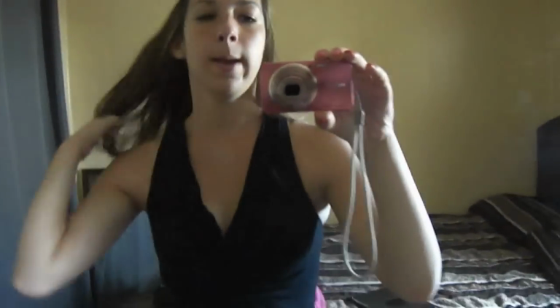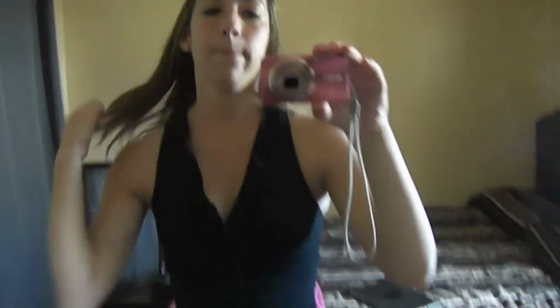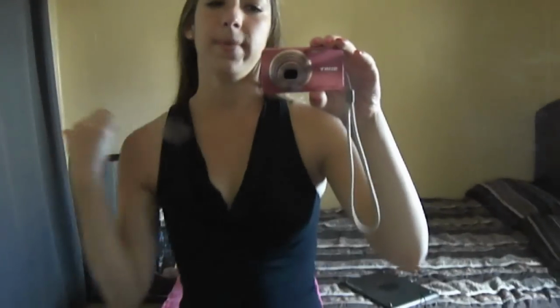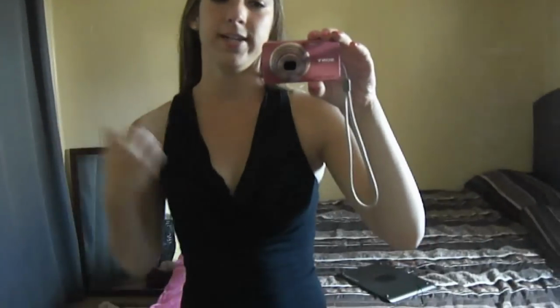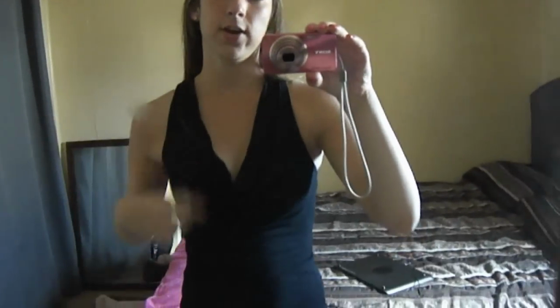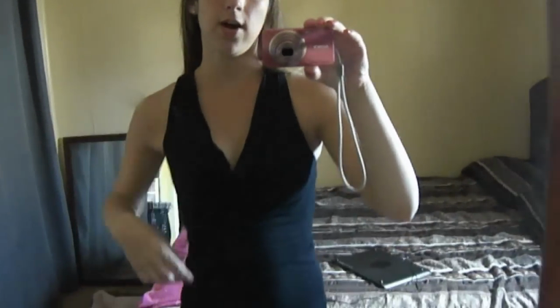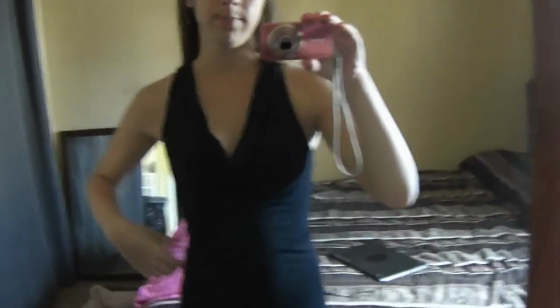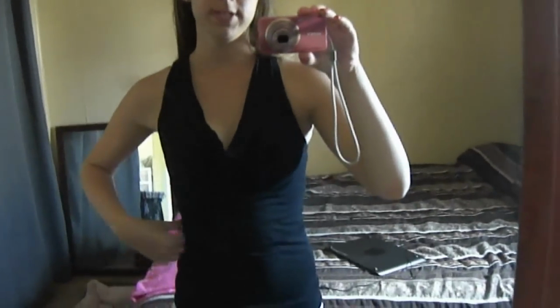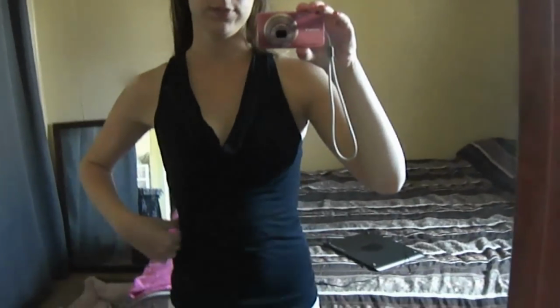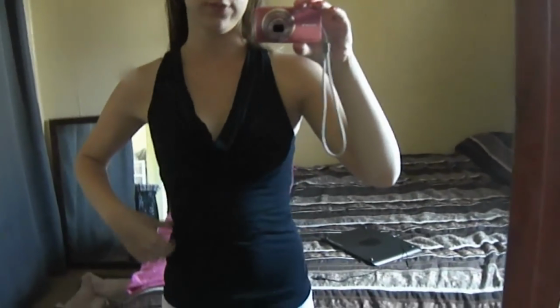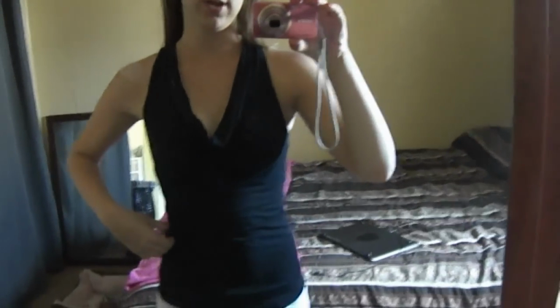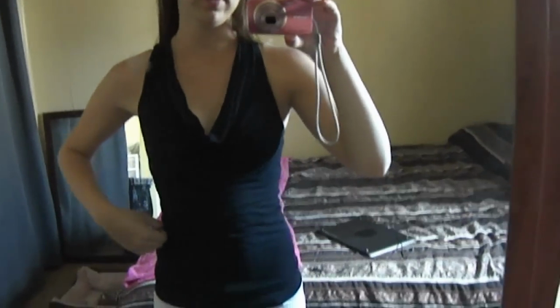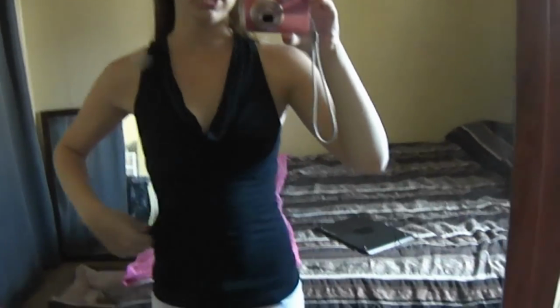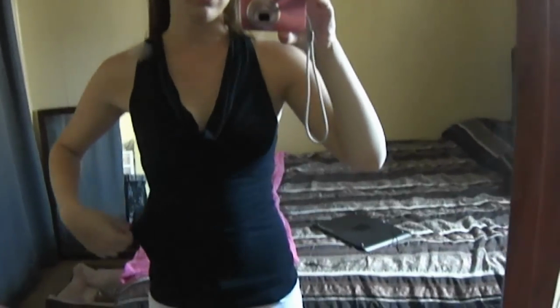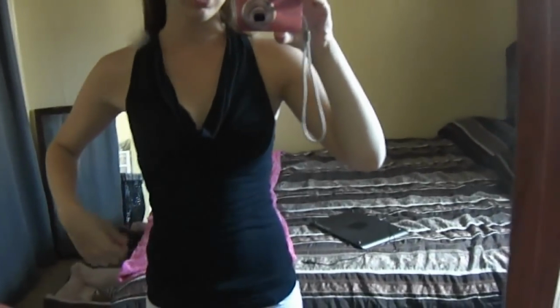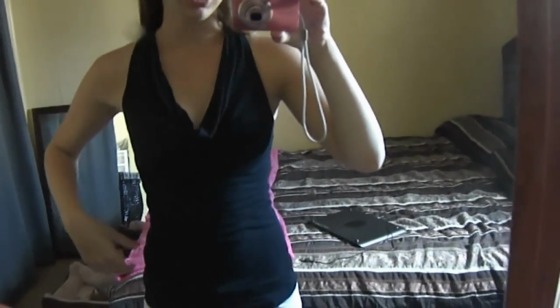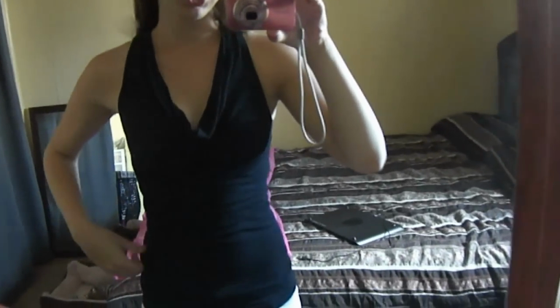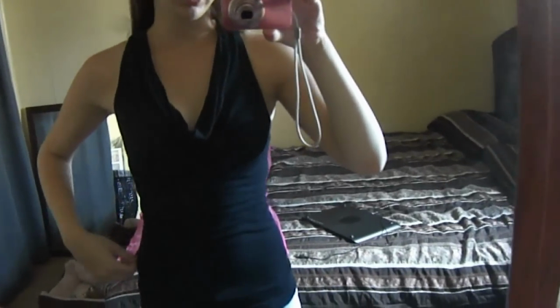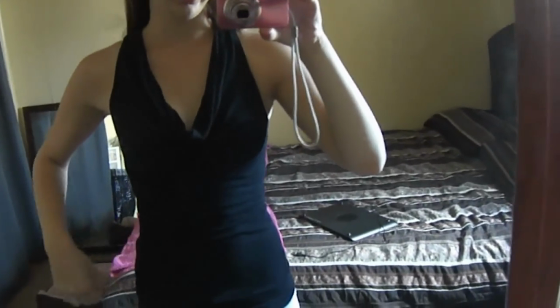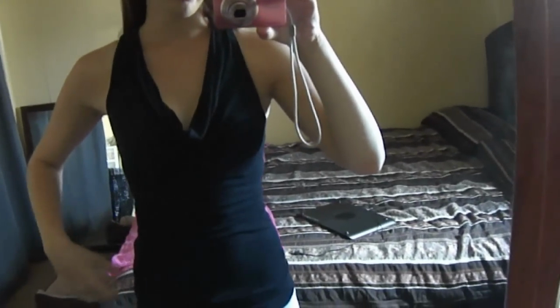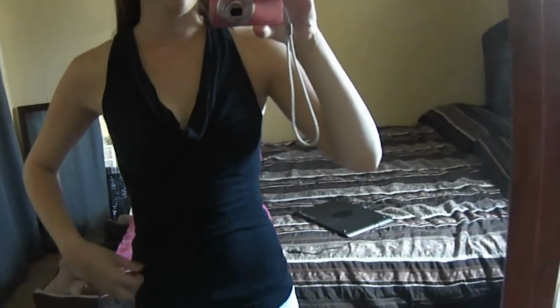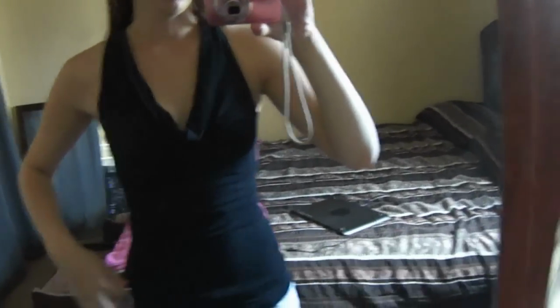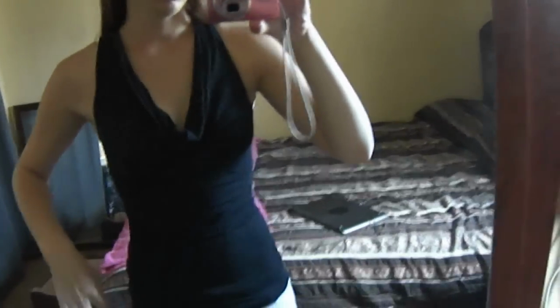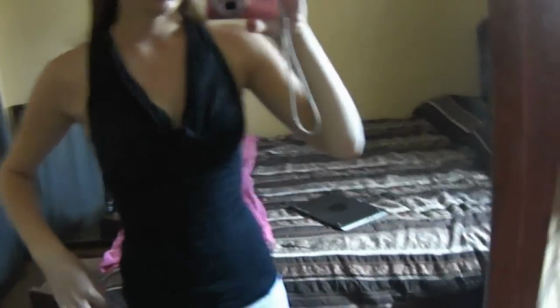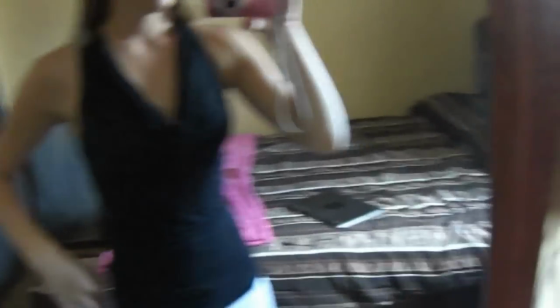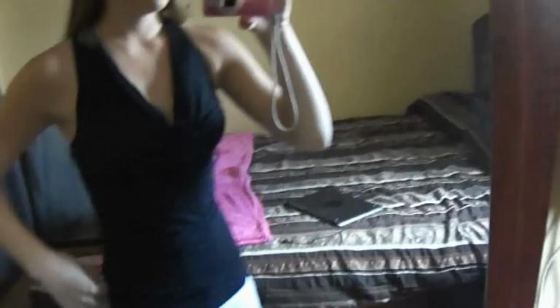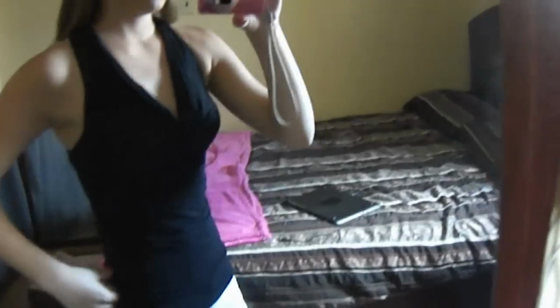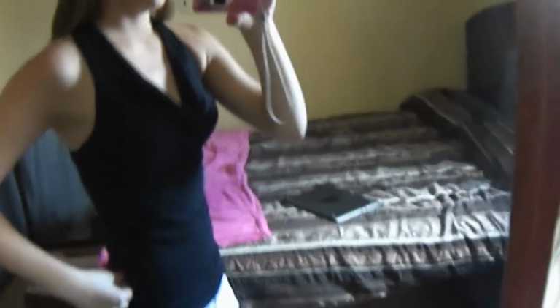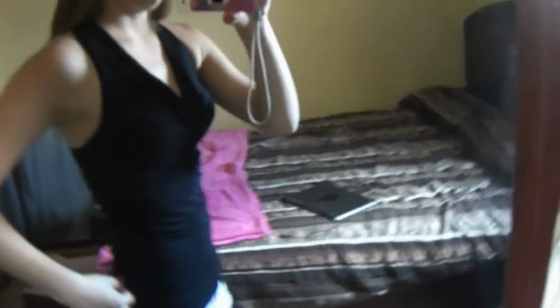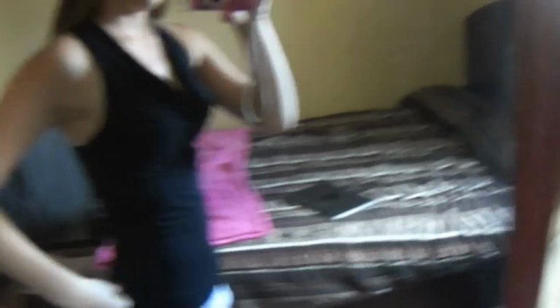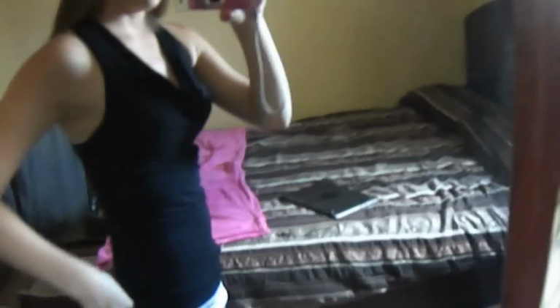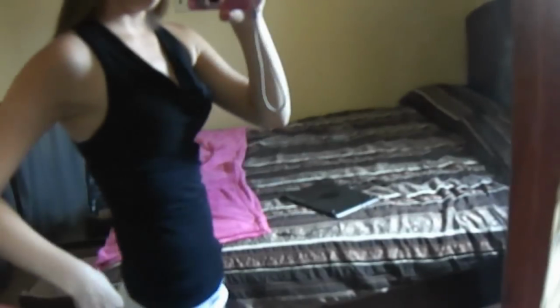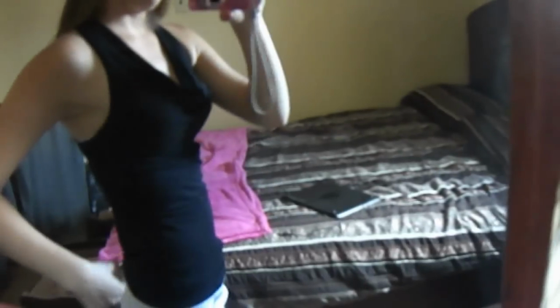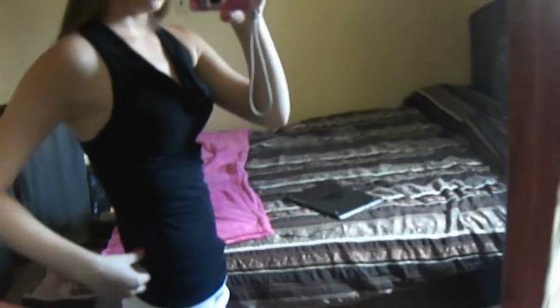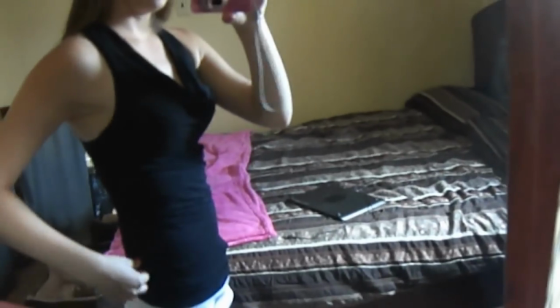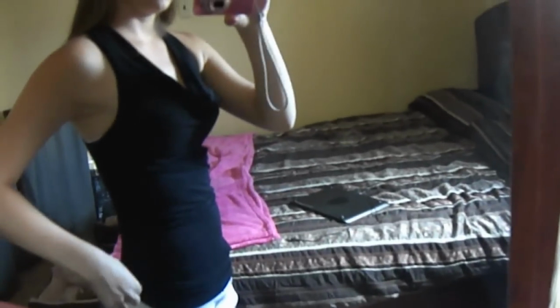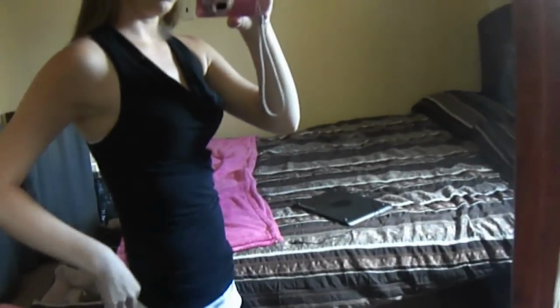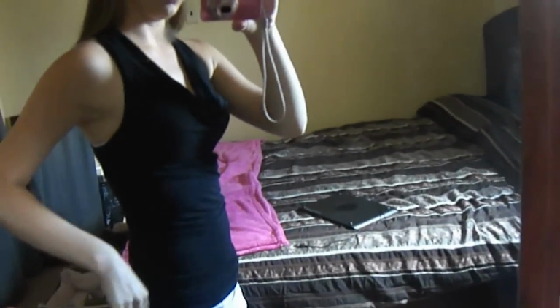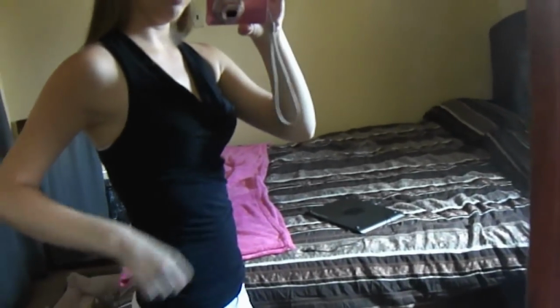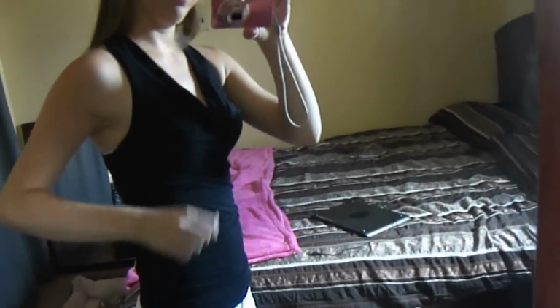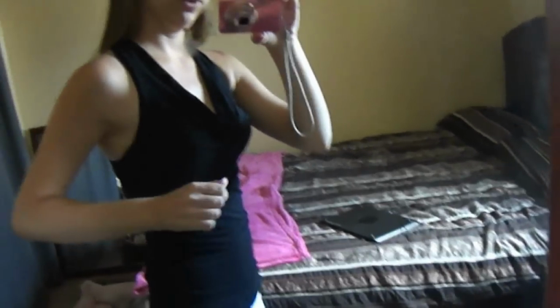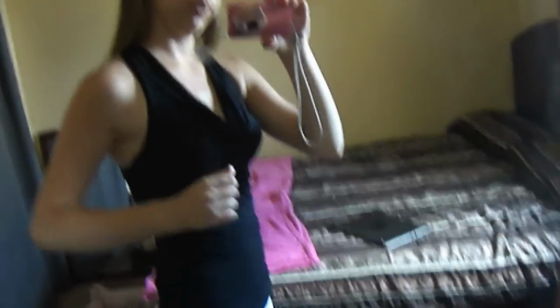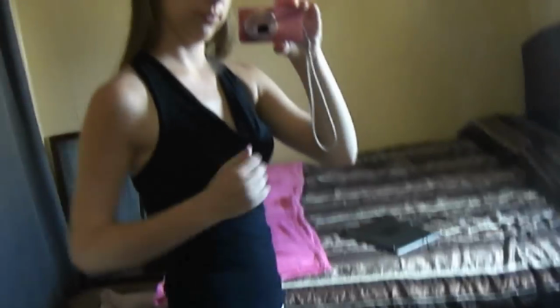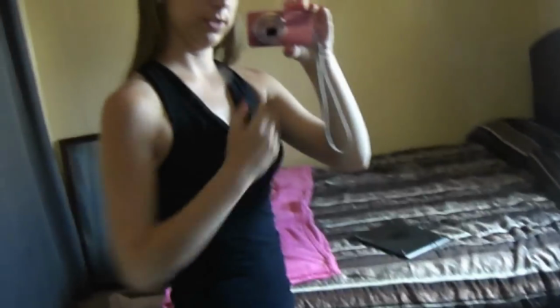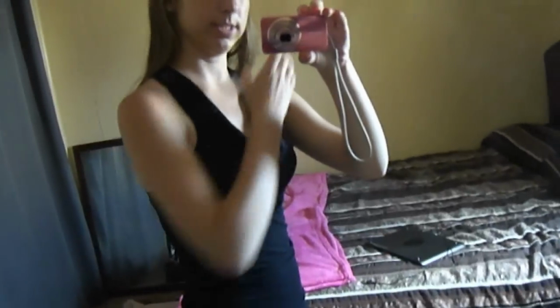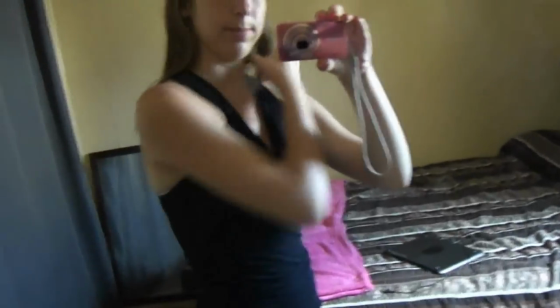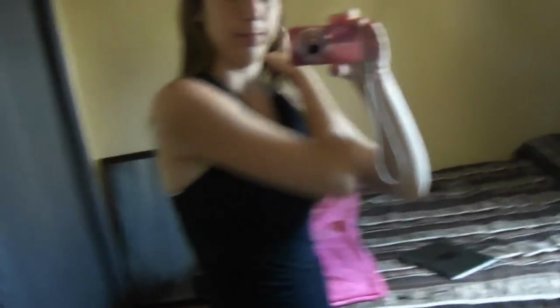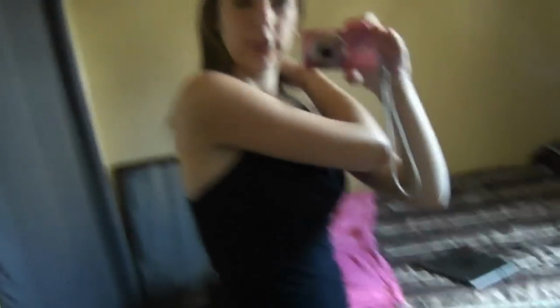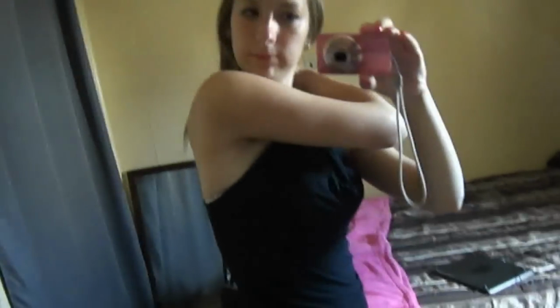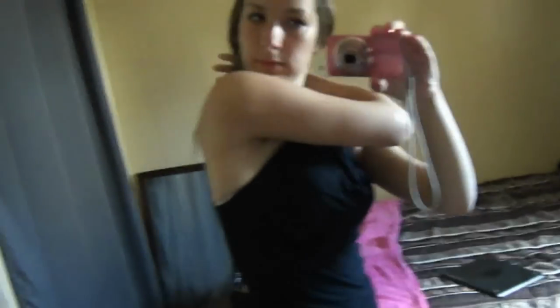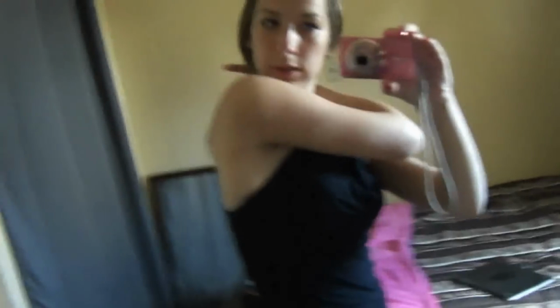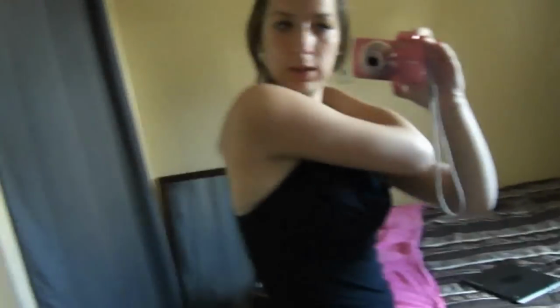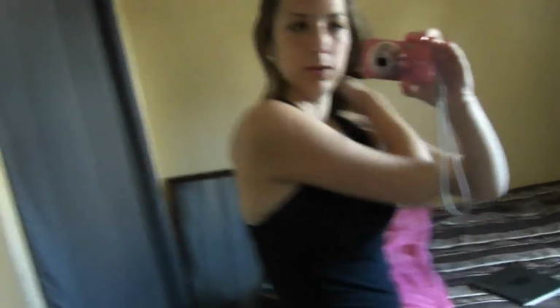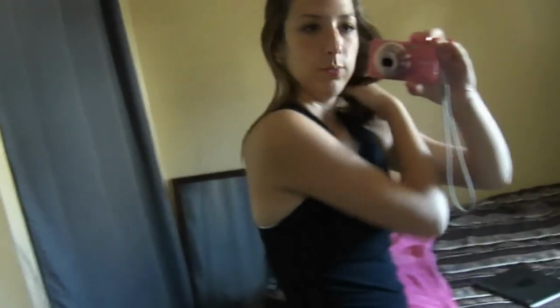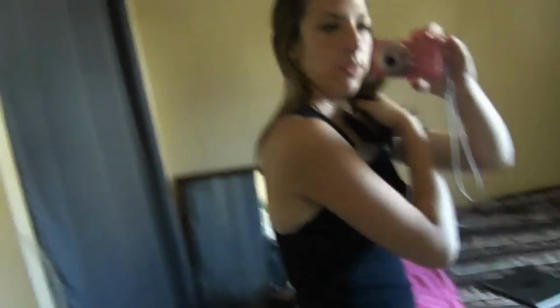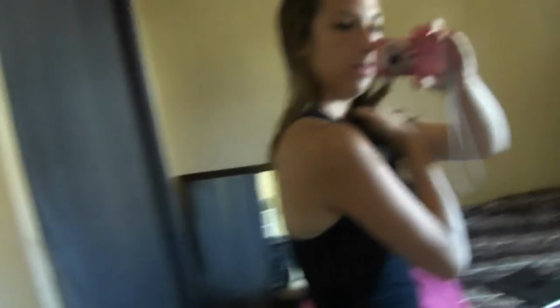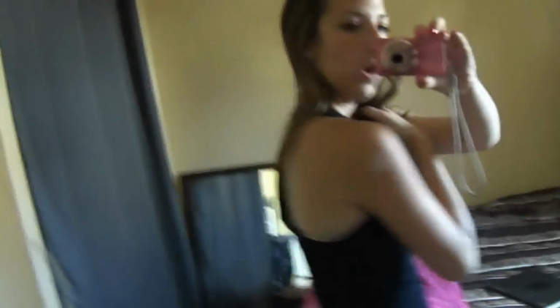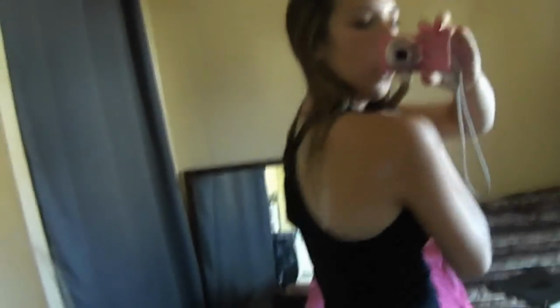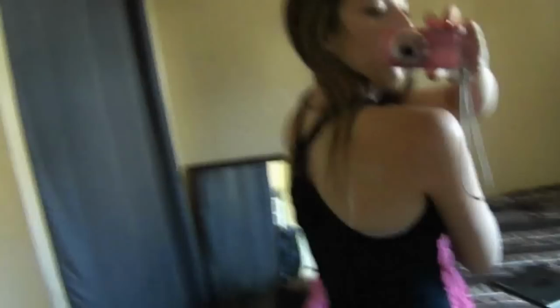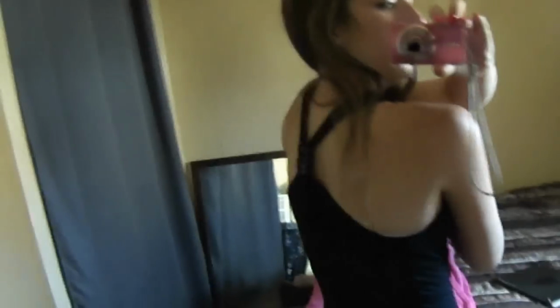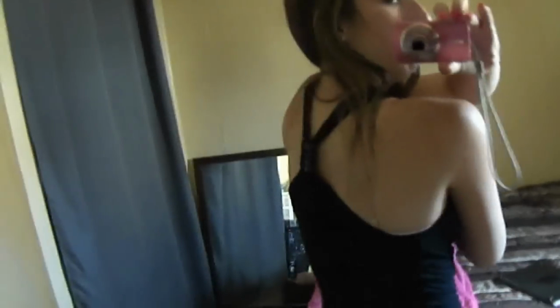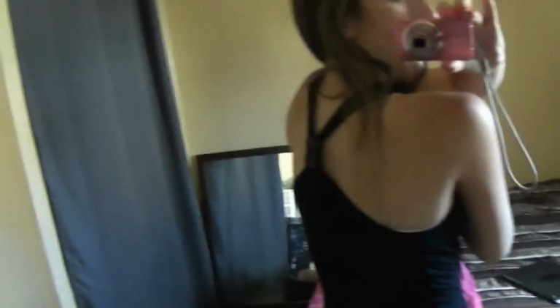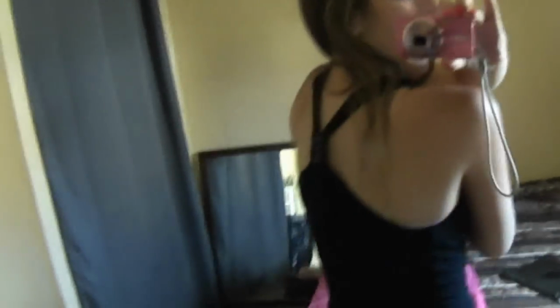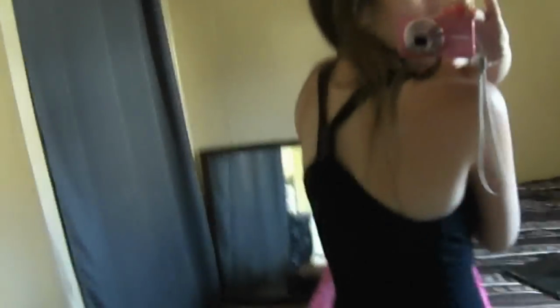My top is from Suzy Shear. It's just a plain black top, perfect for summer with the open back.